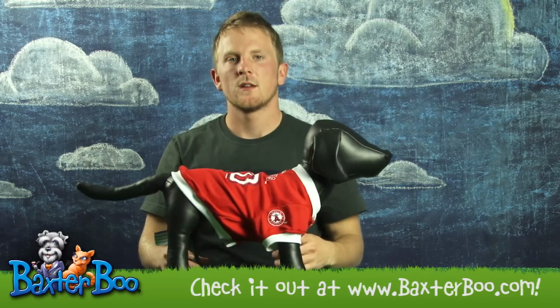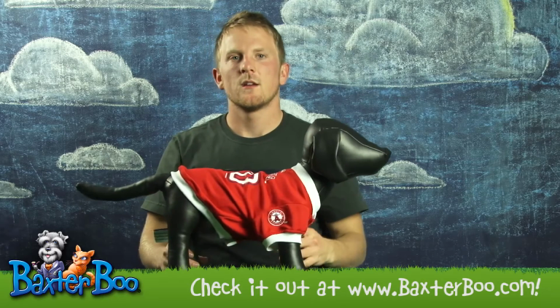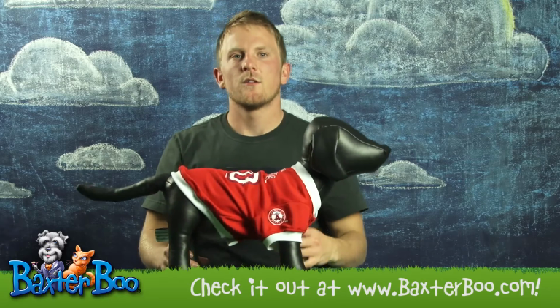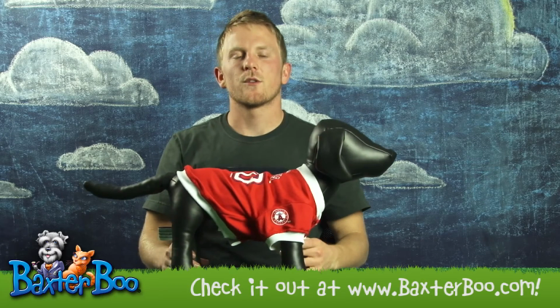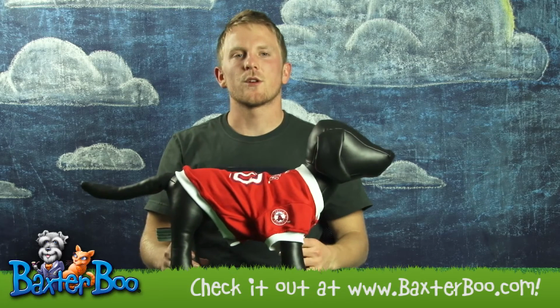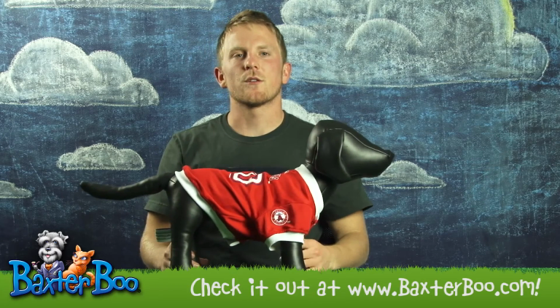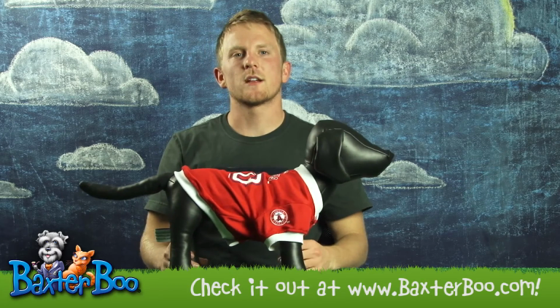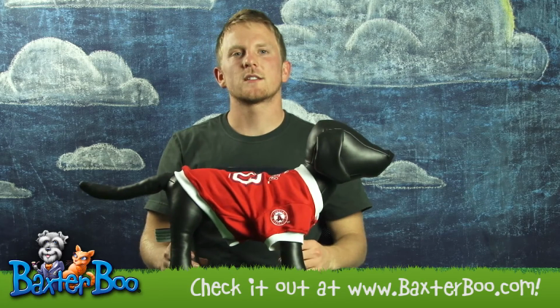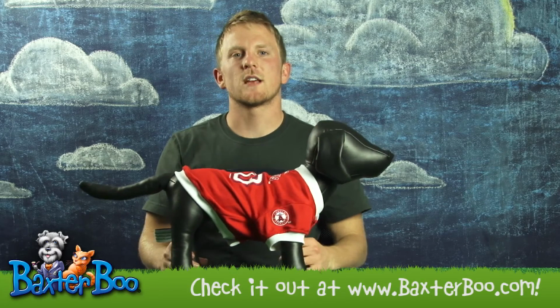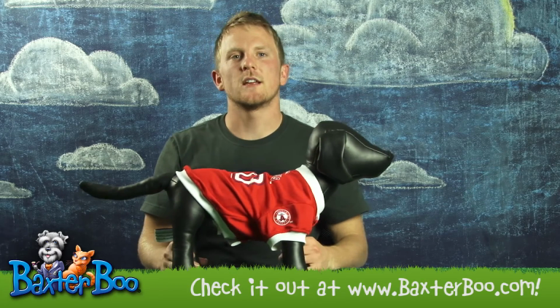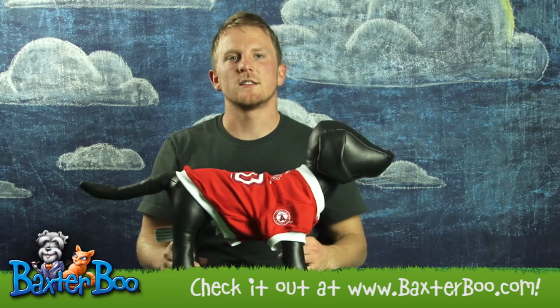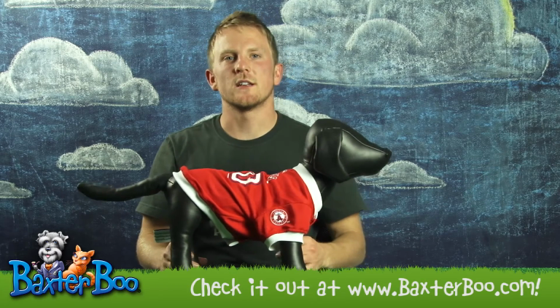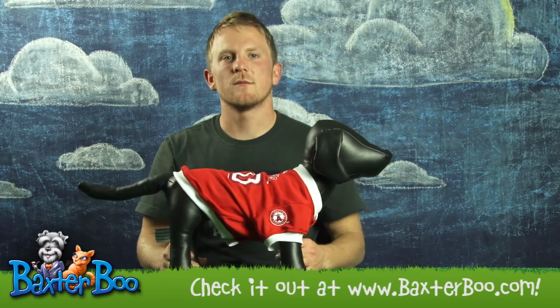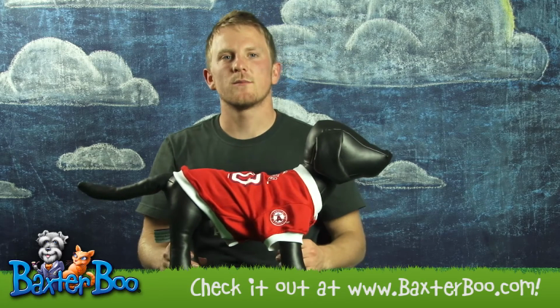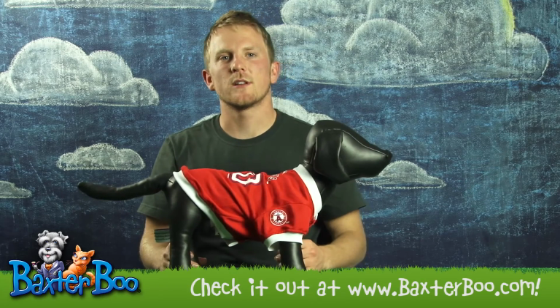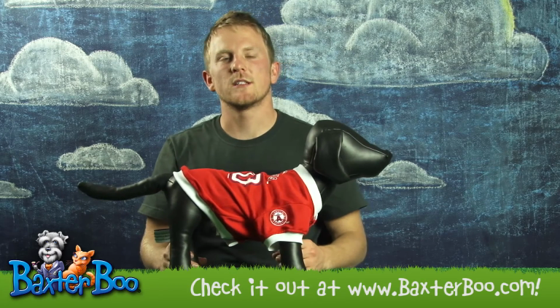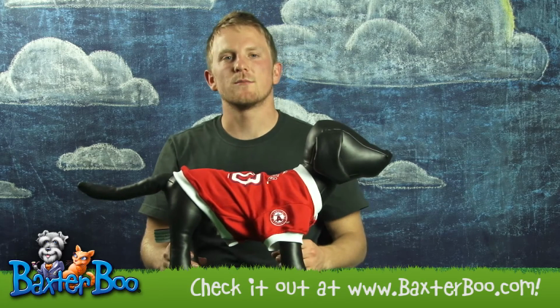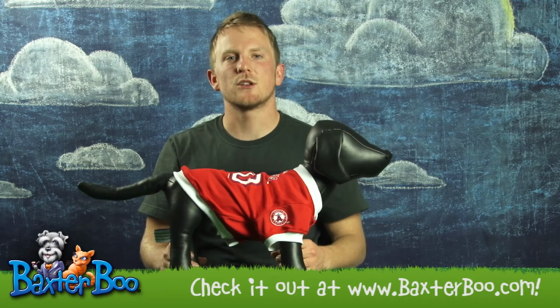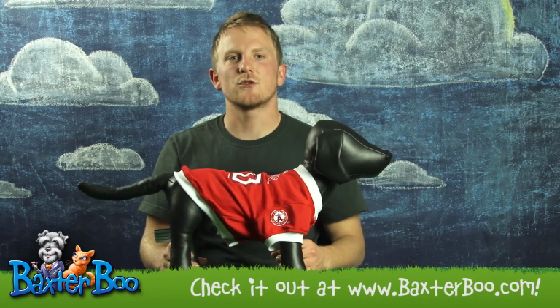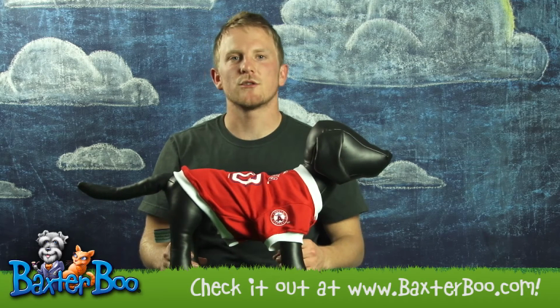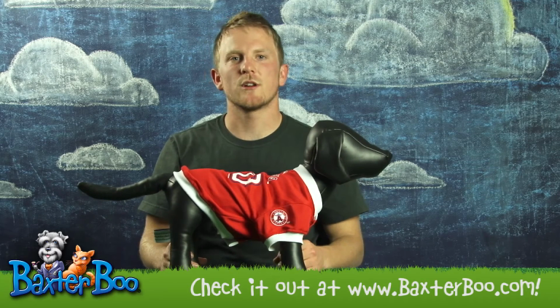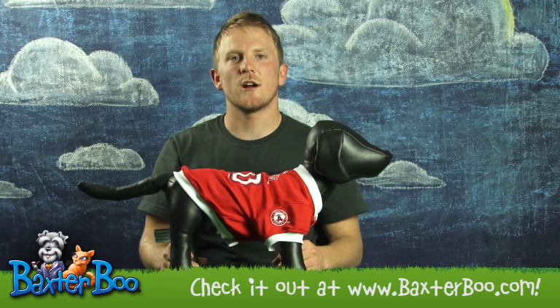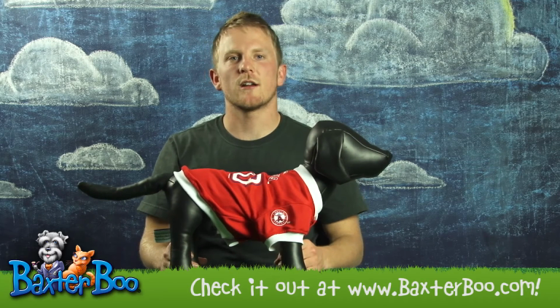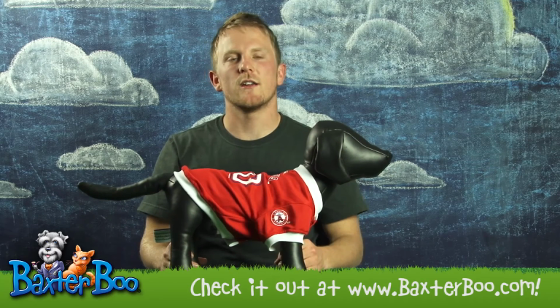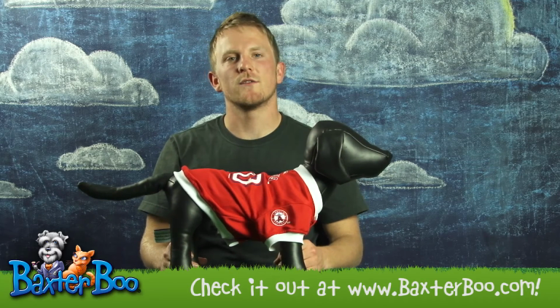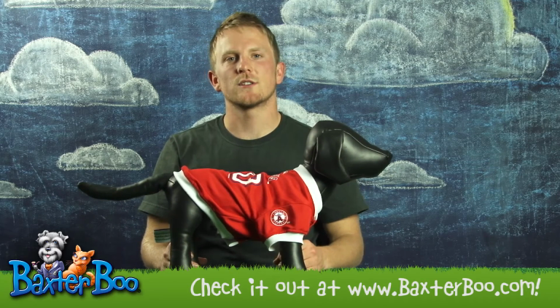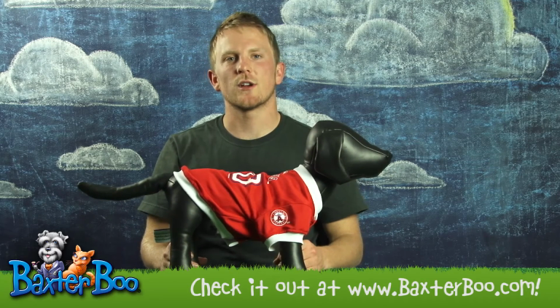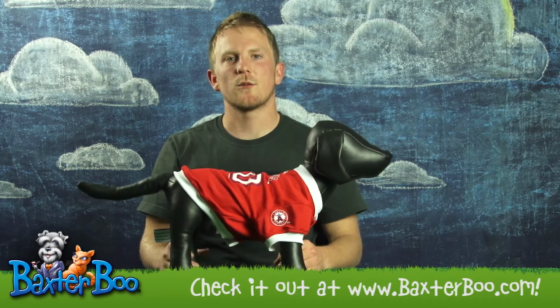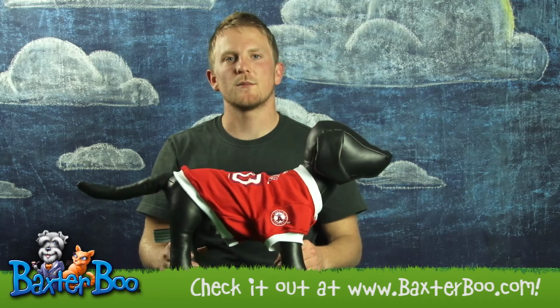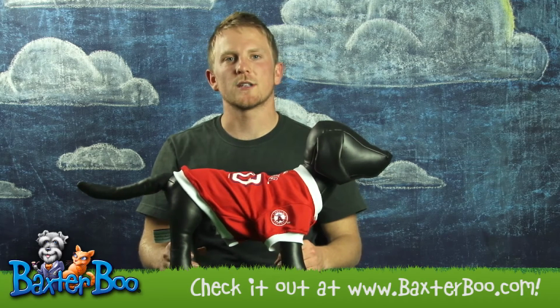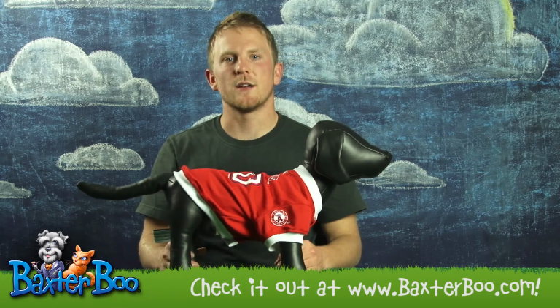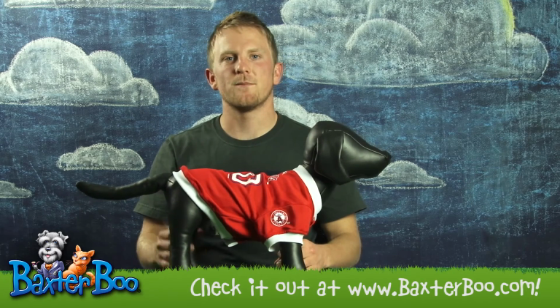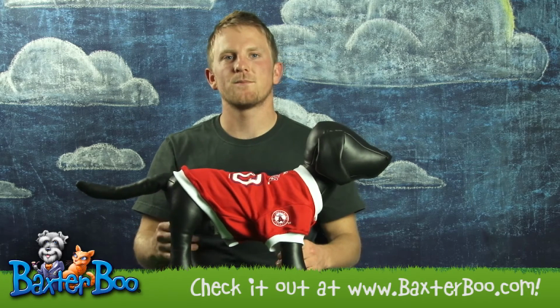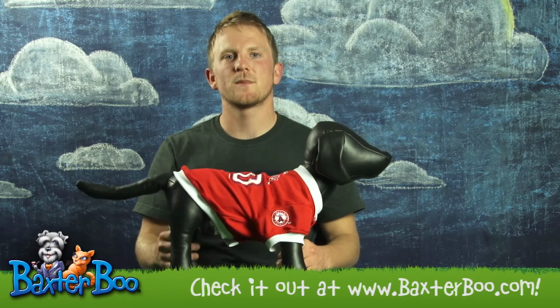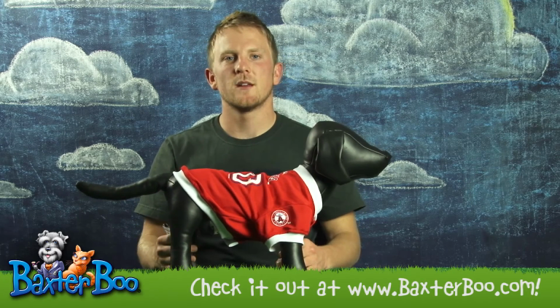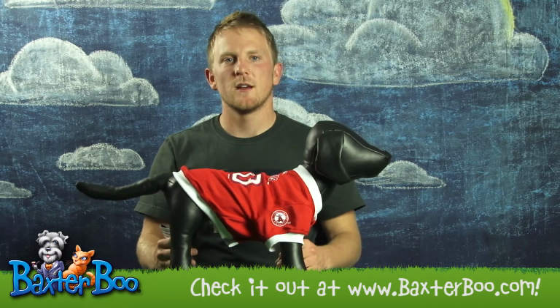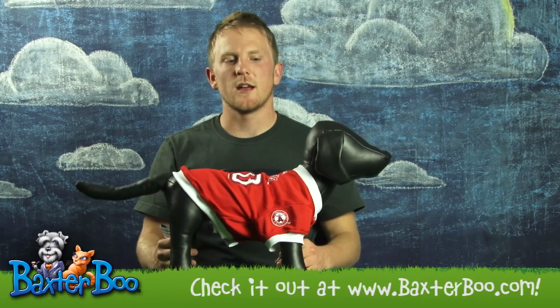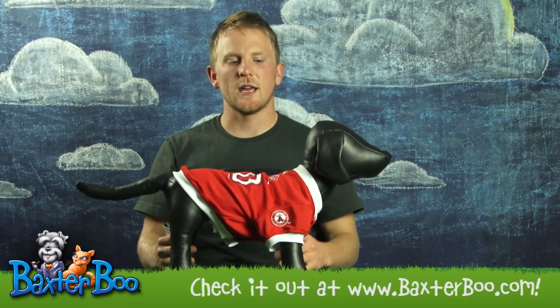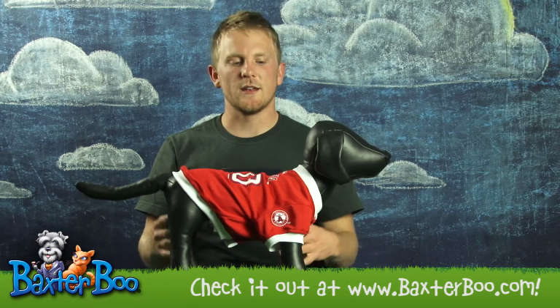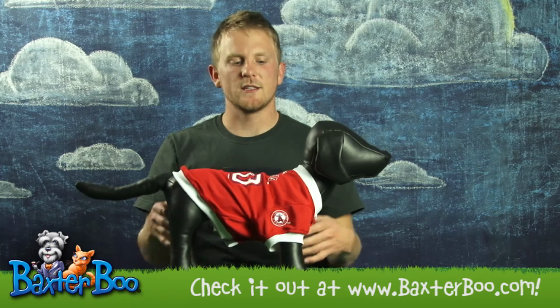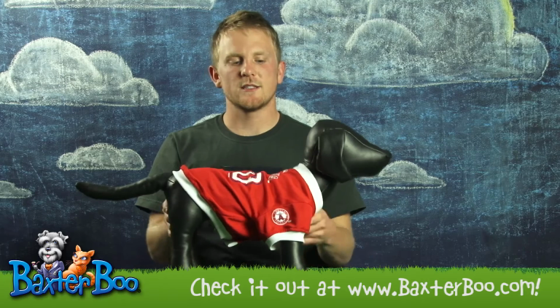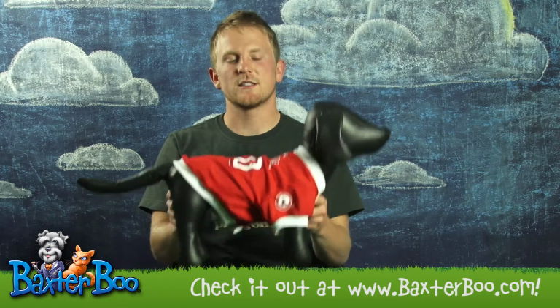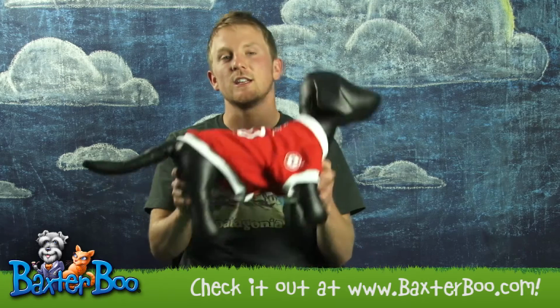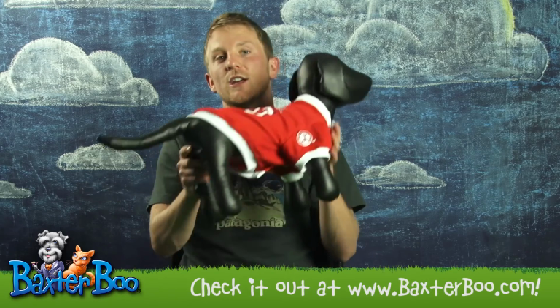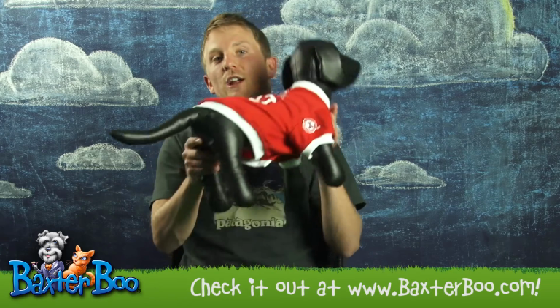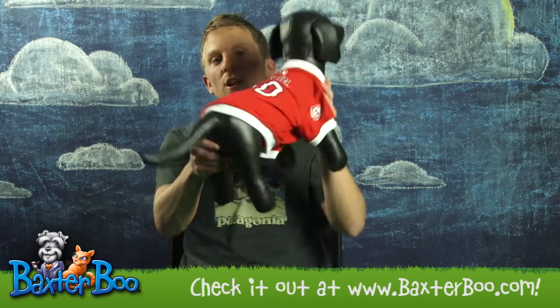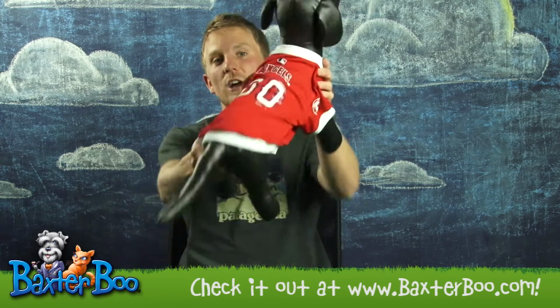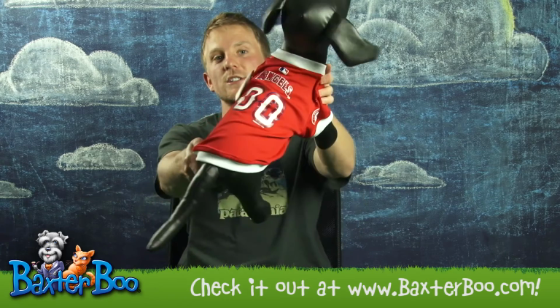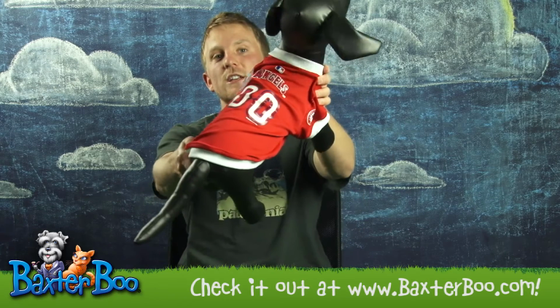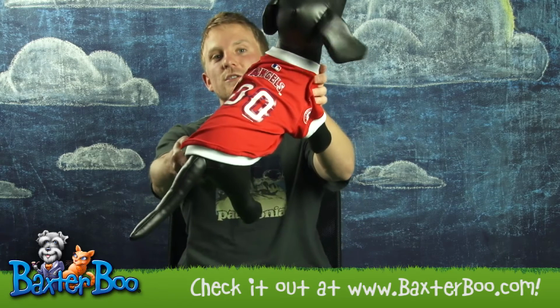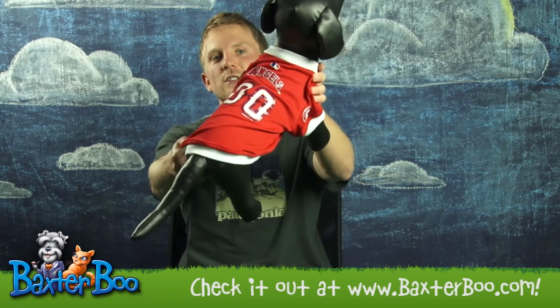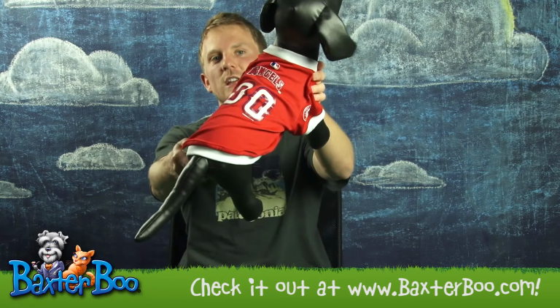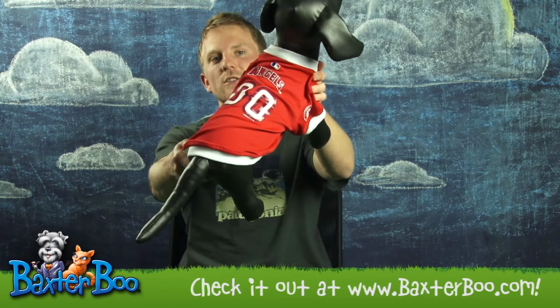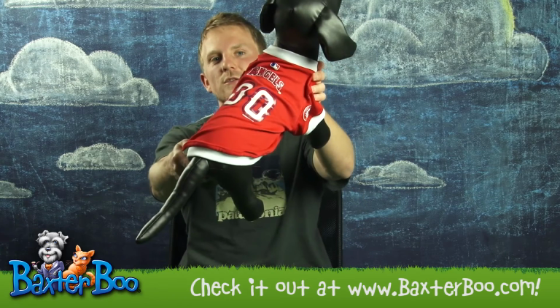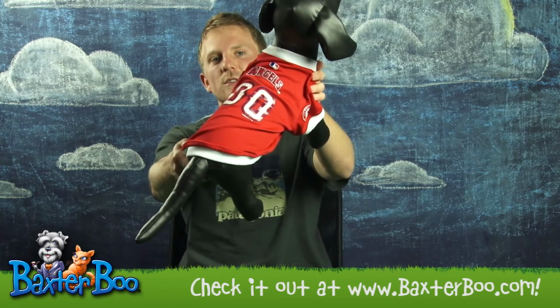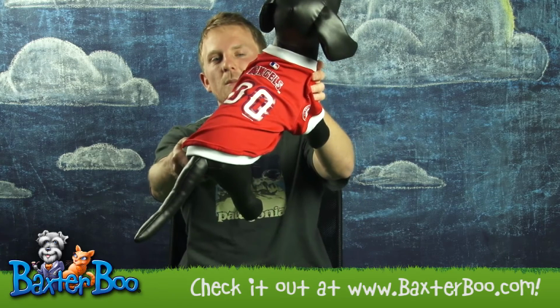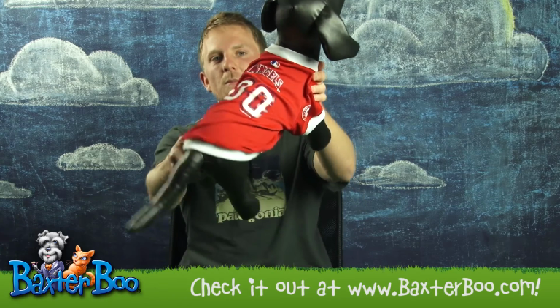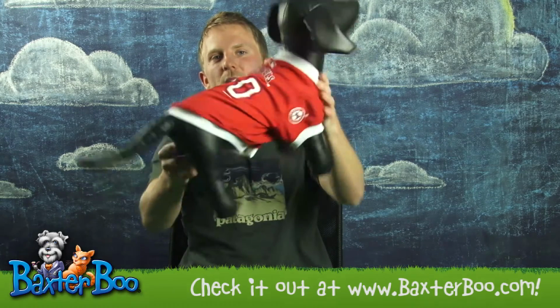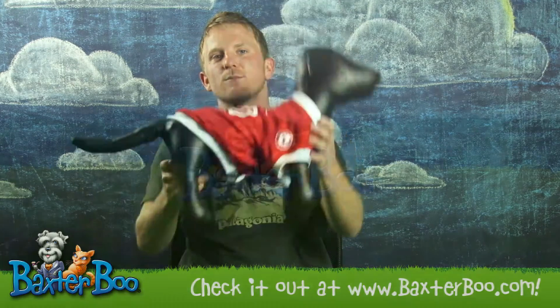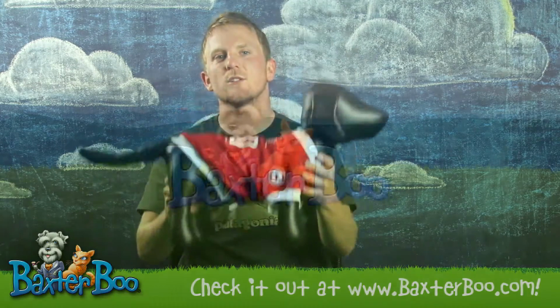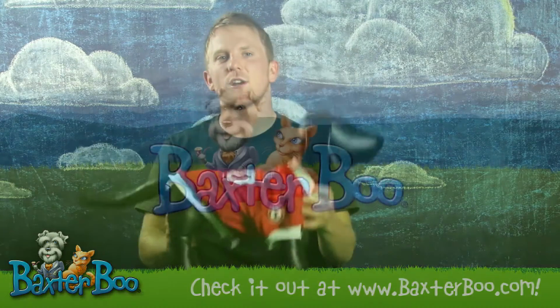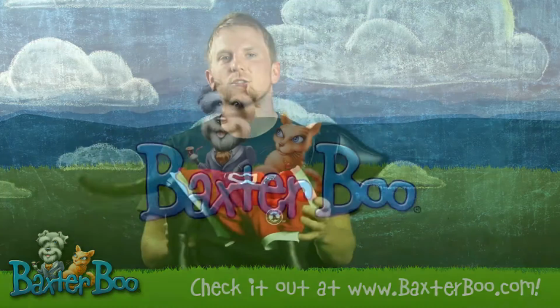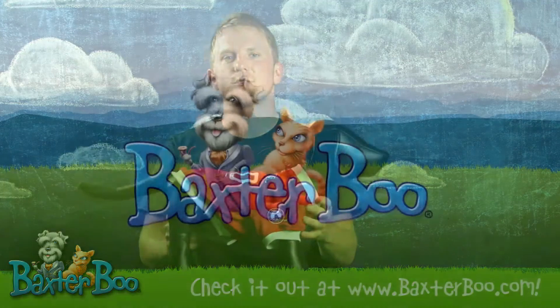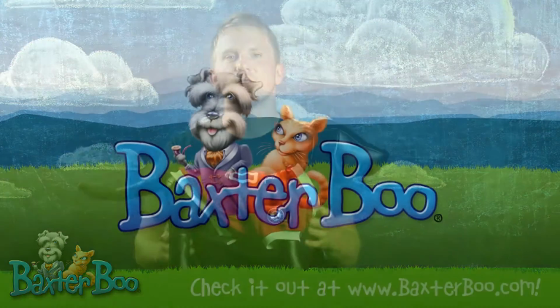For correct sizing, please measure your dog and visit our website. Again, this is the Los Angeles Angels baseball dog jersey.